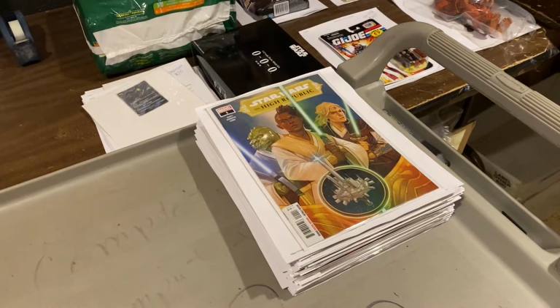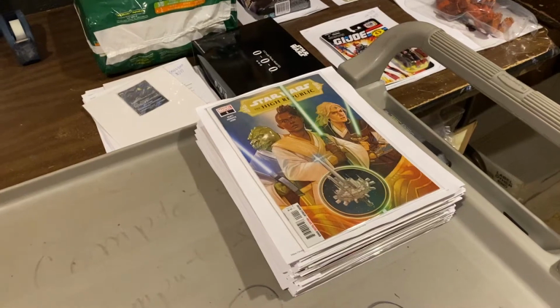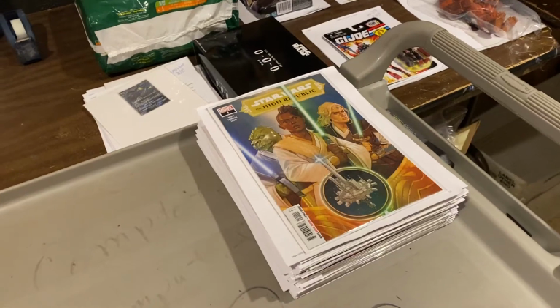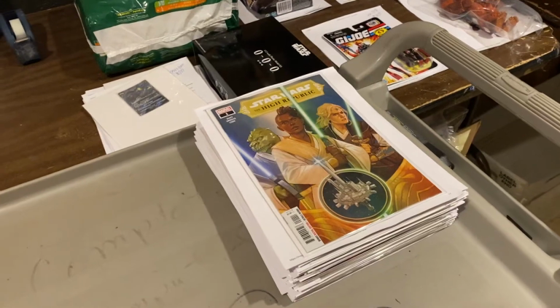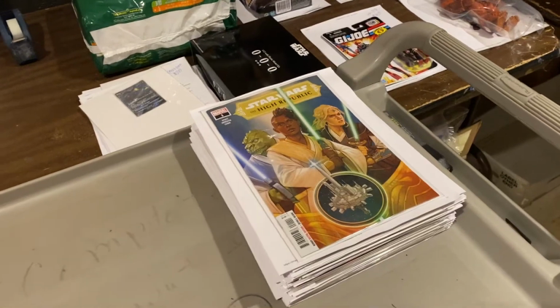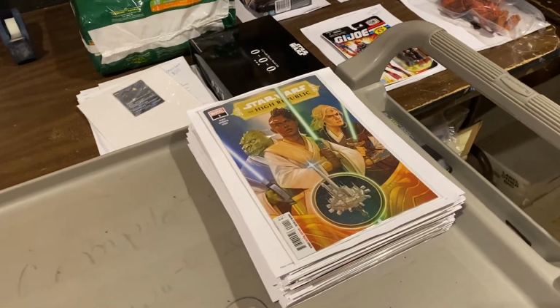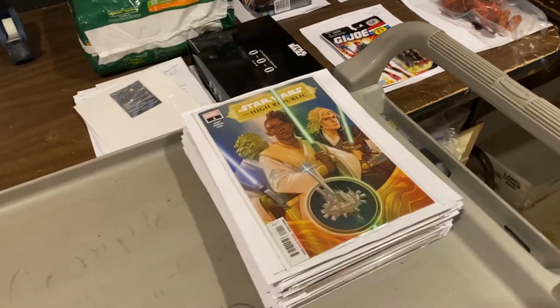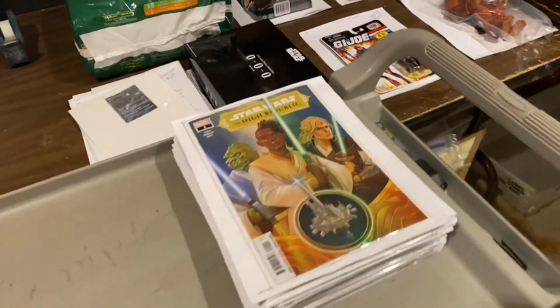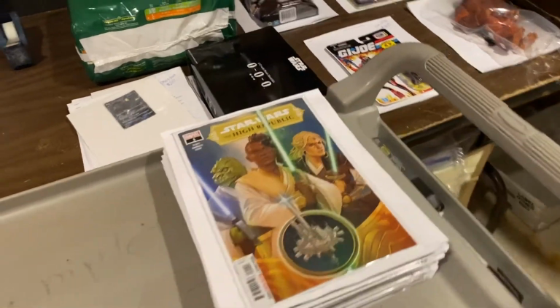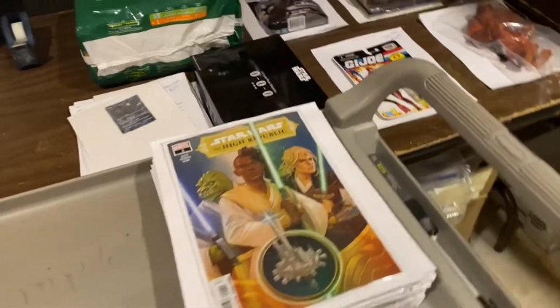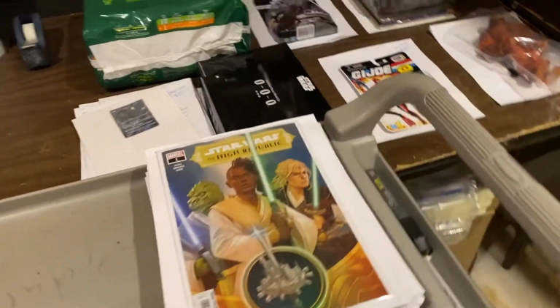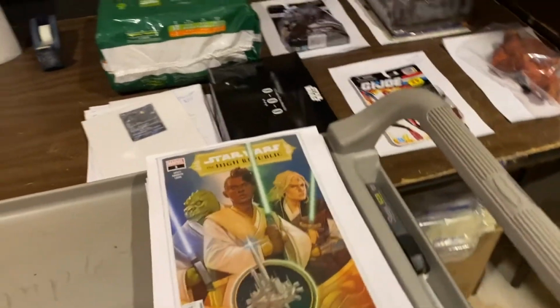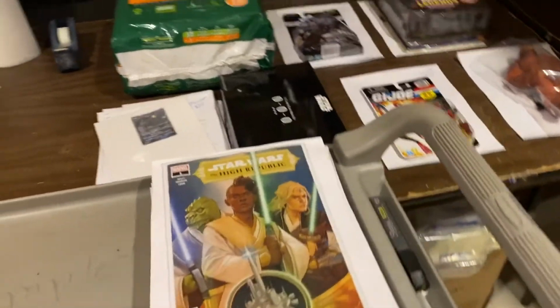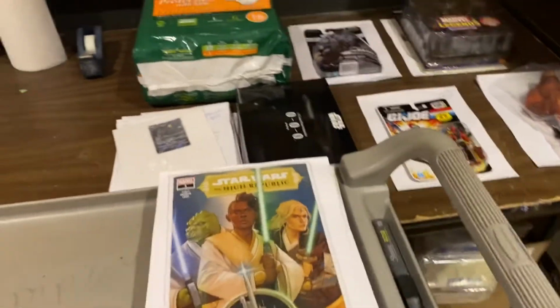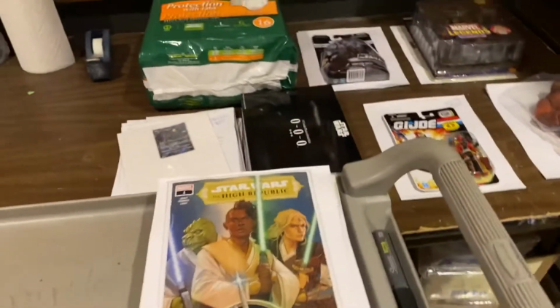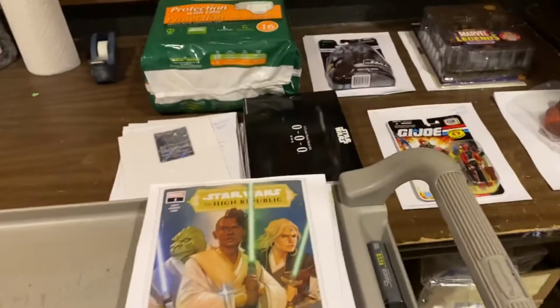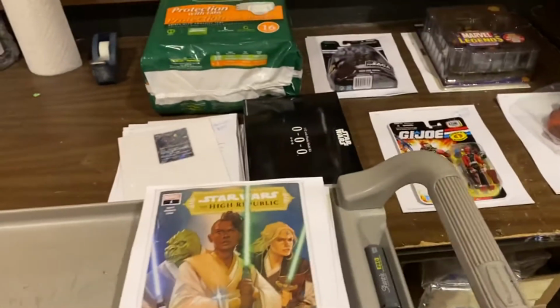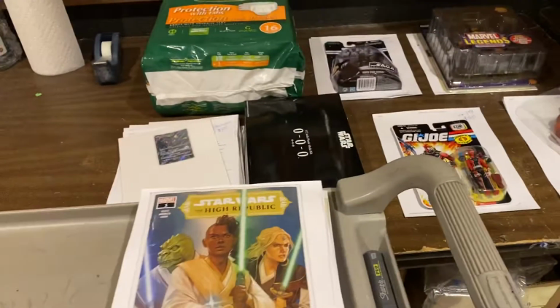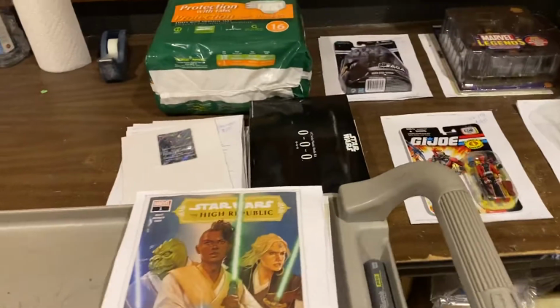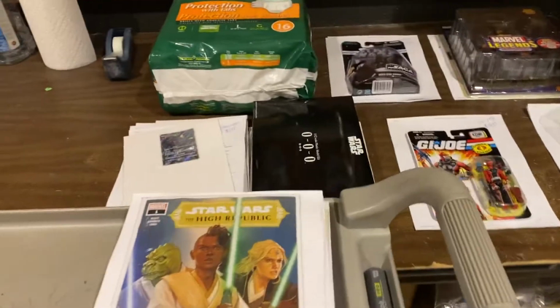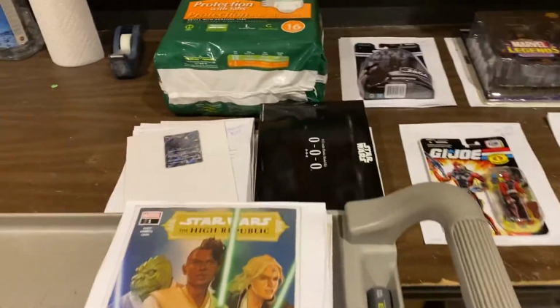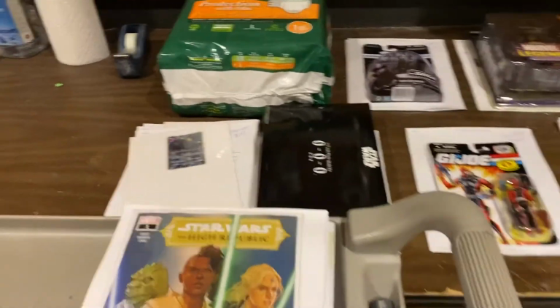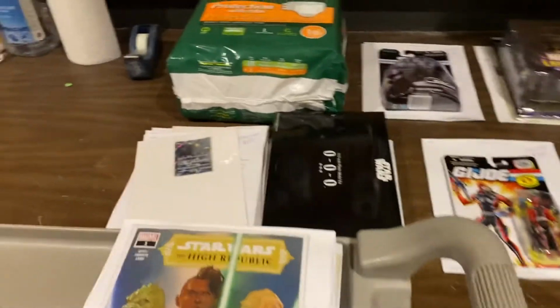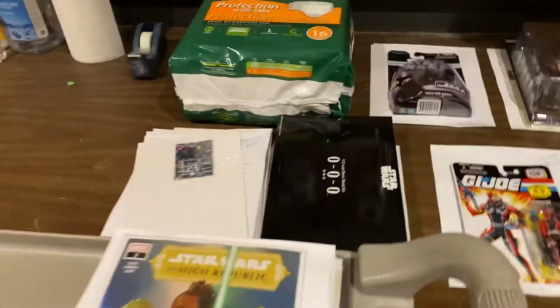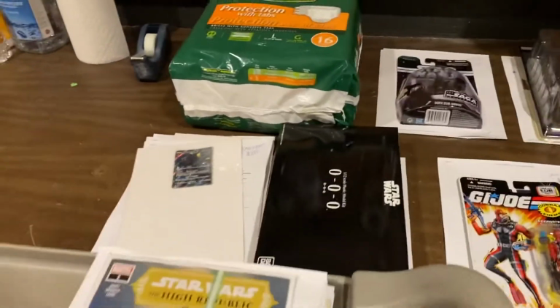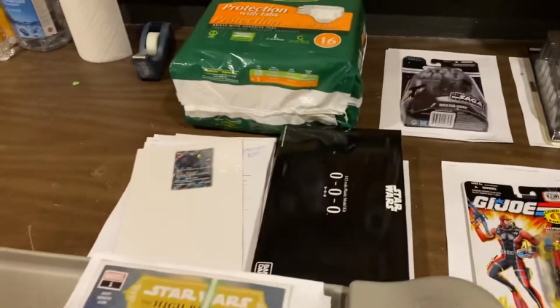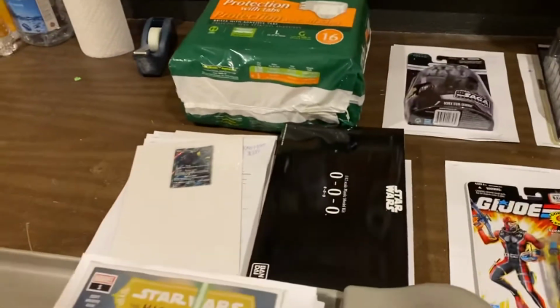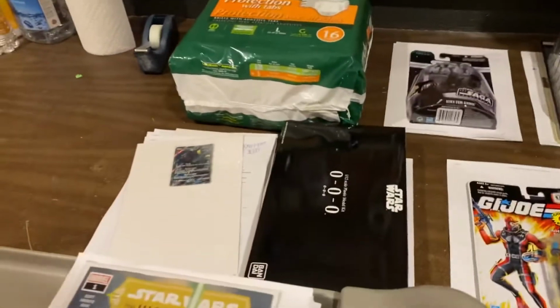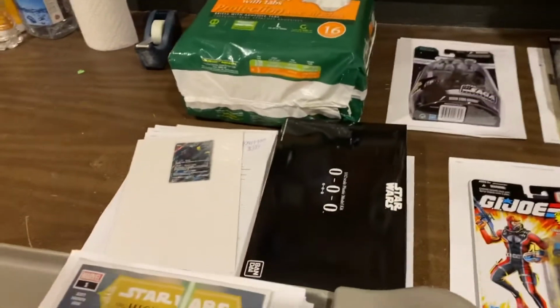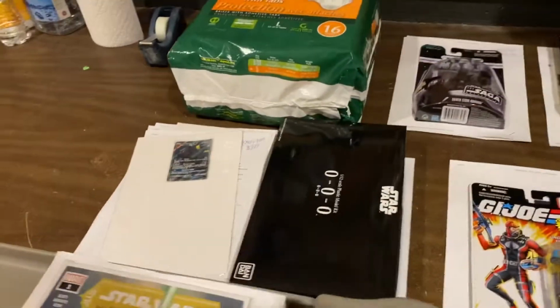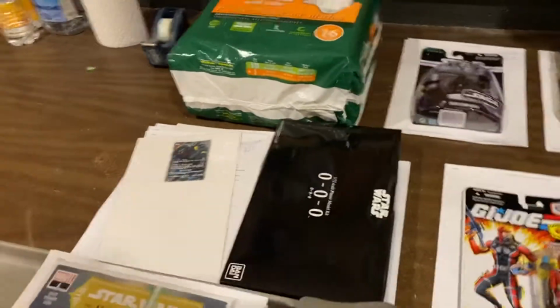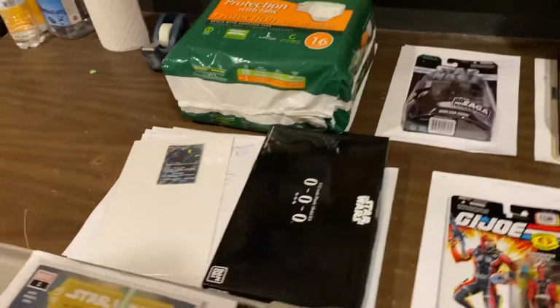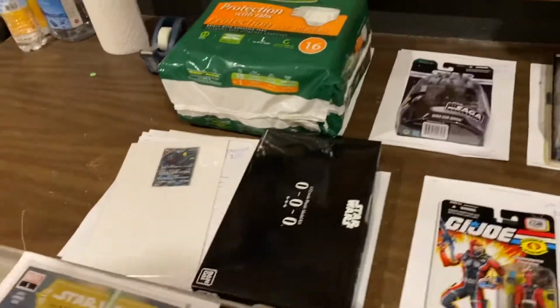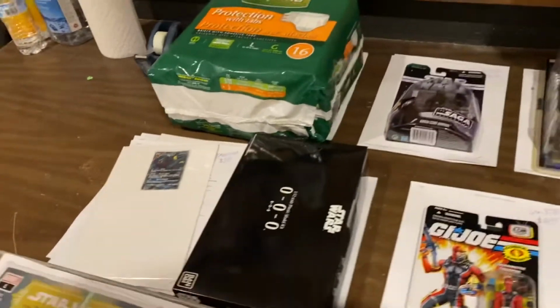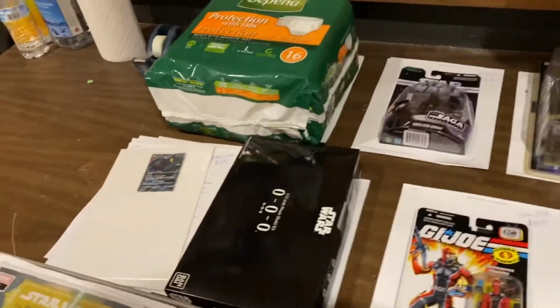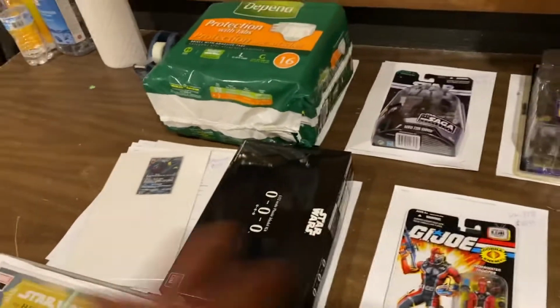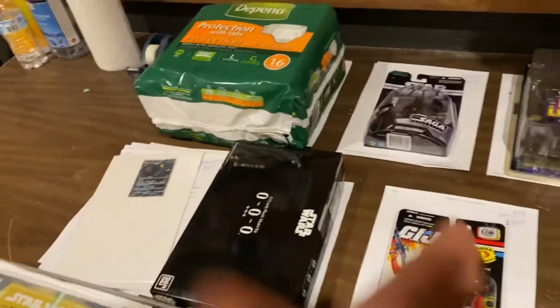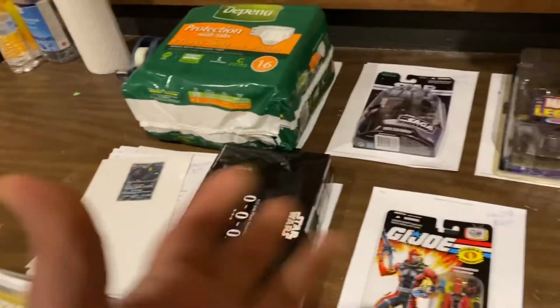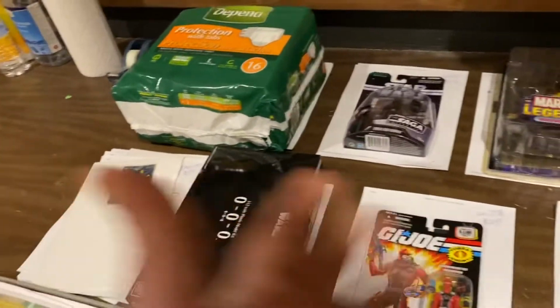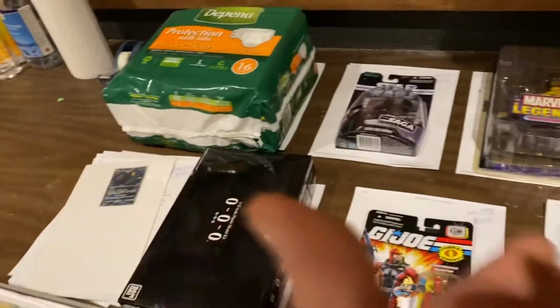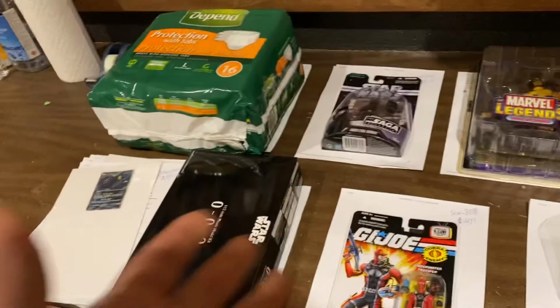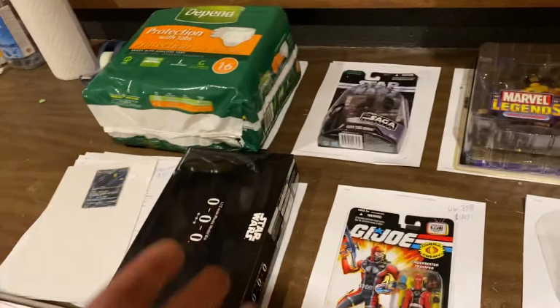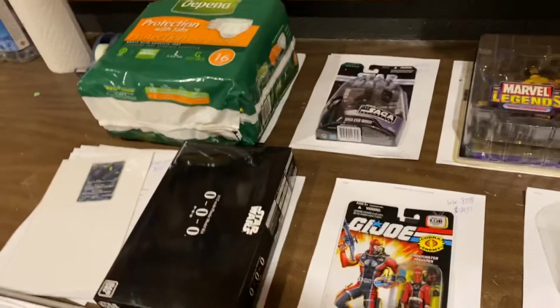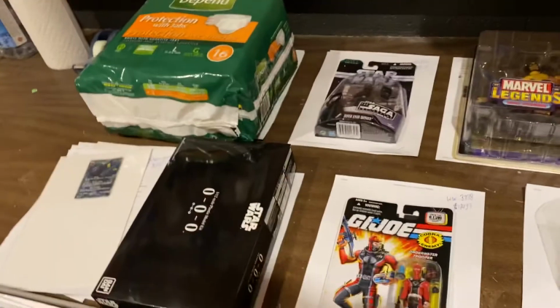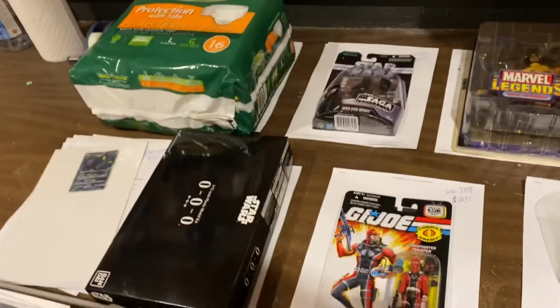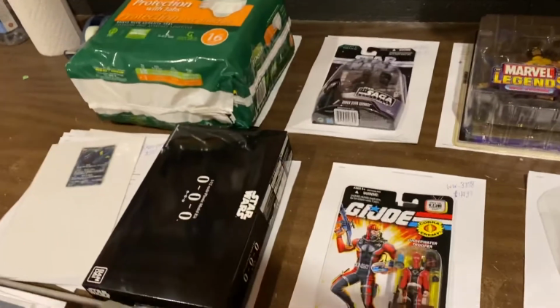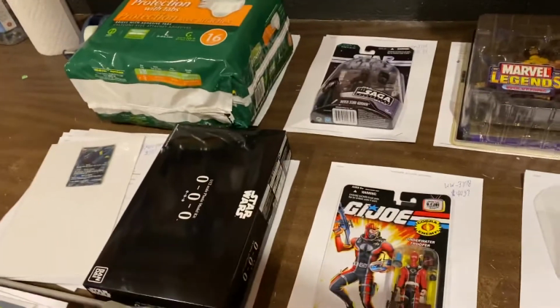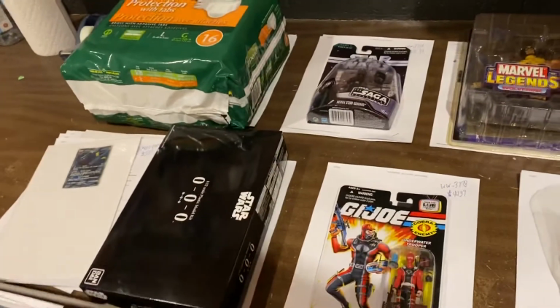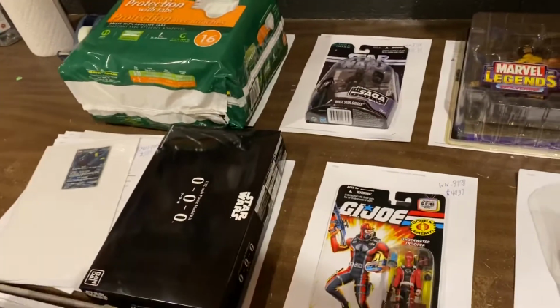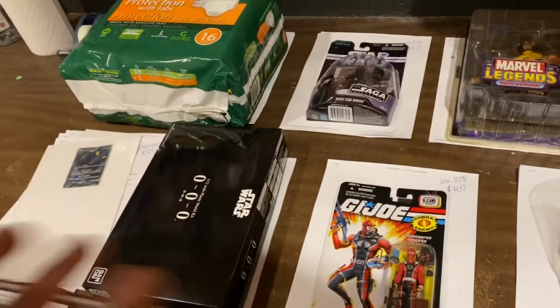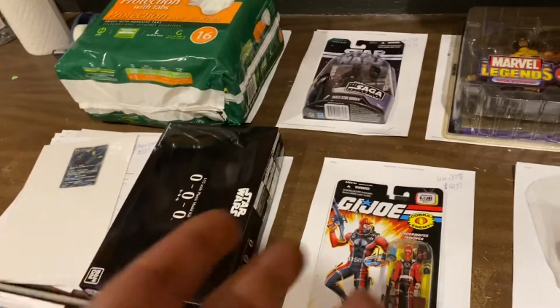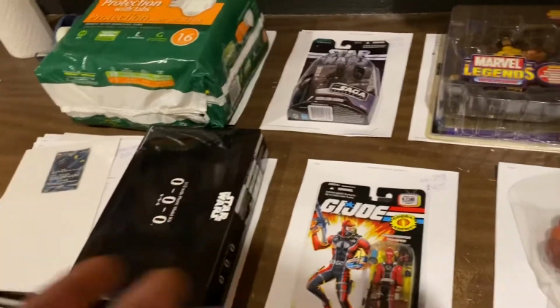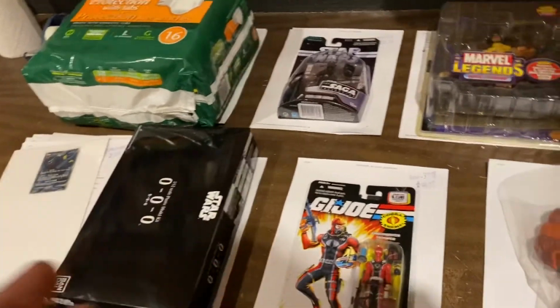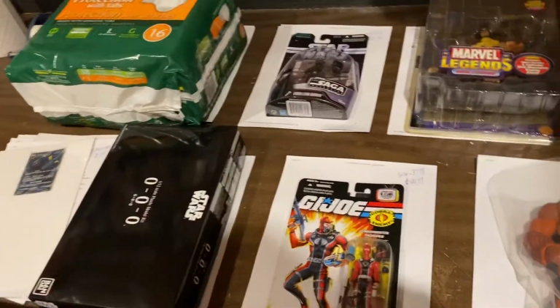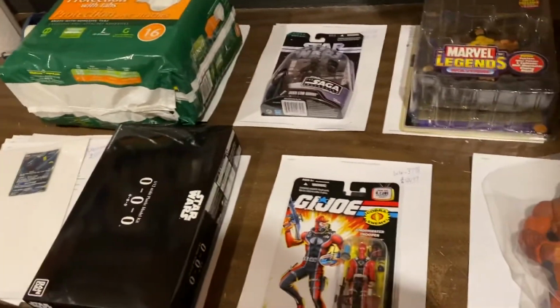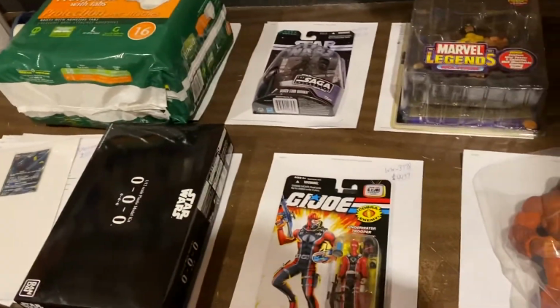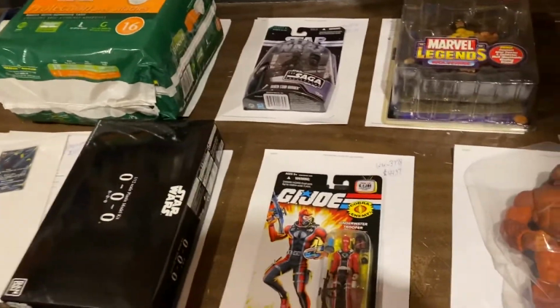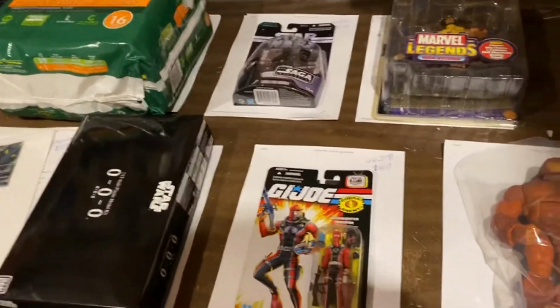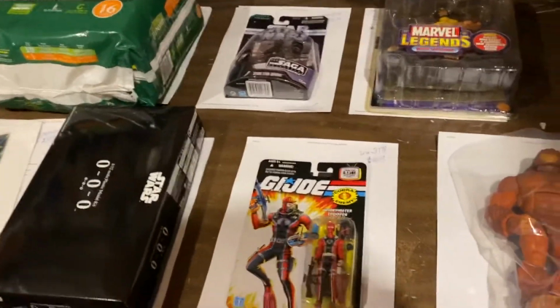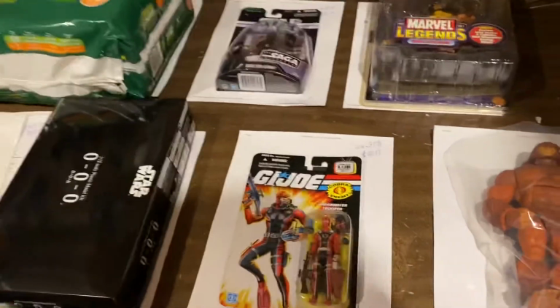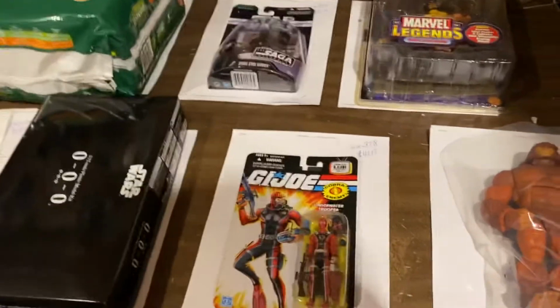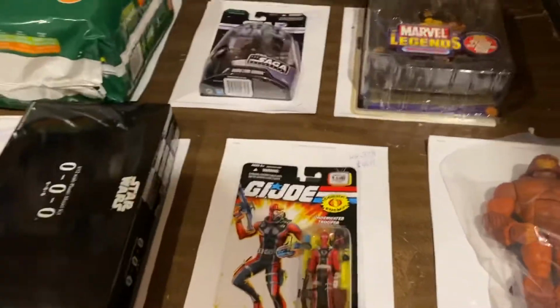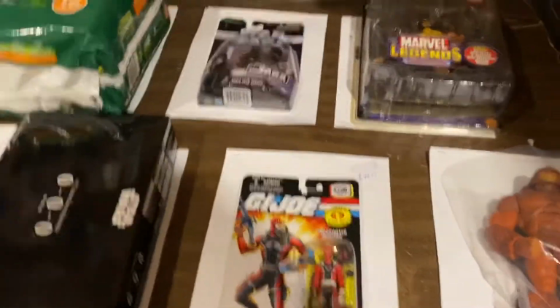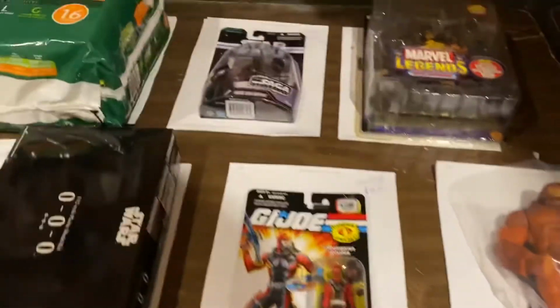Welcome everybody to another What's Moving with D. It's a small D today — it's cold outside. It's shrinkage.